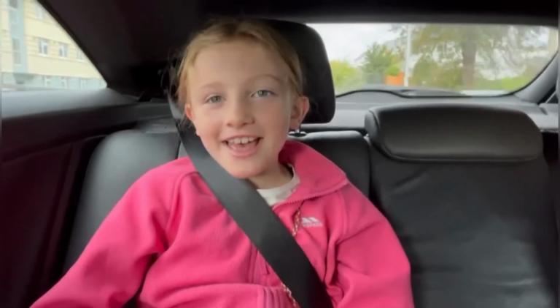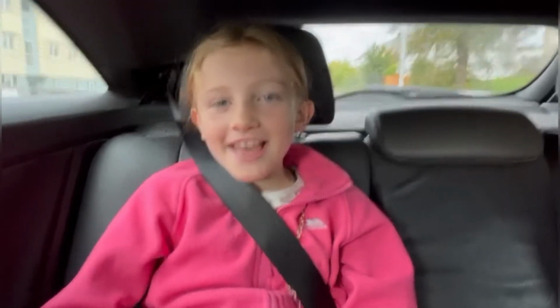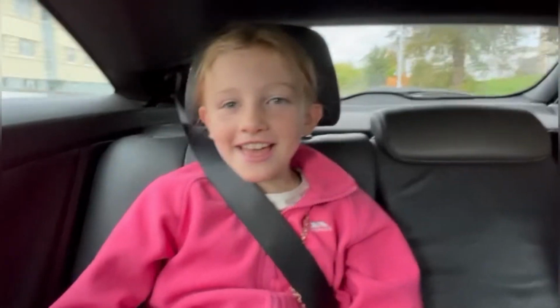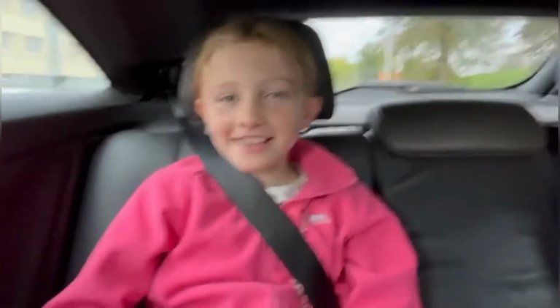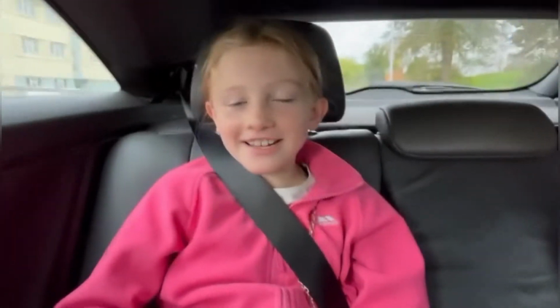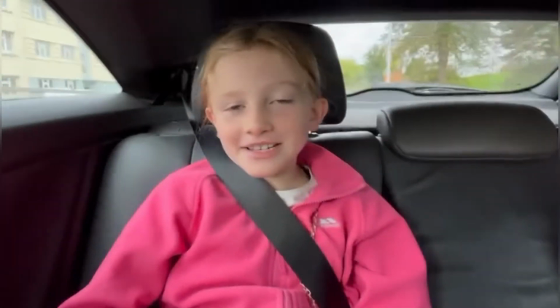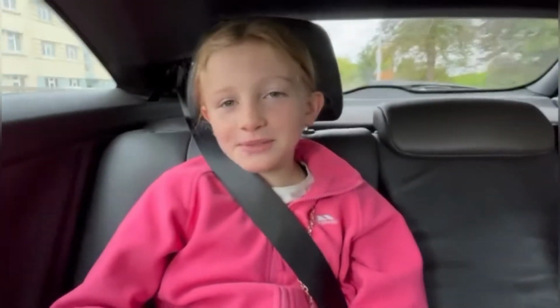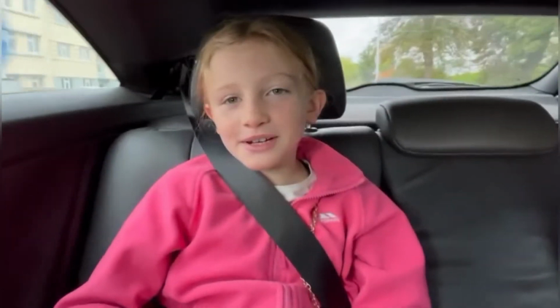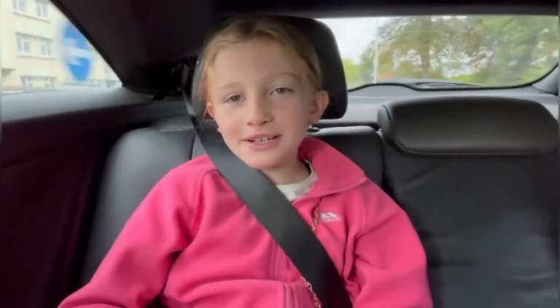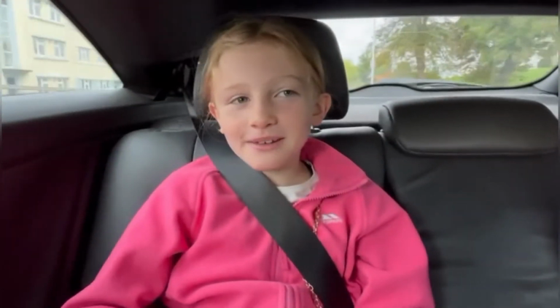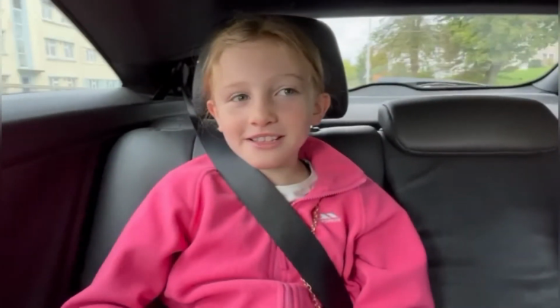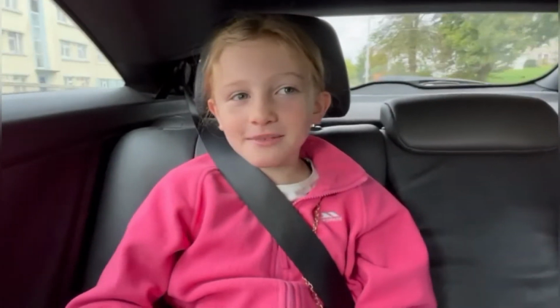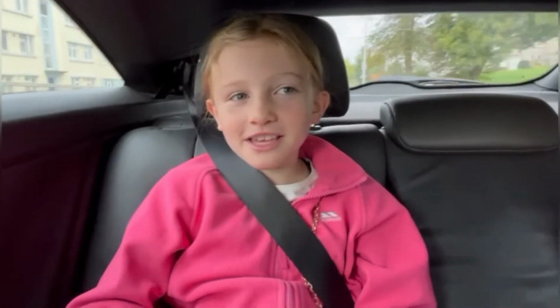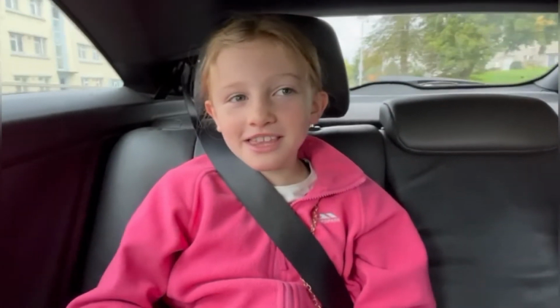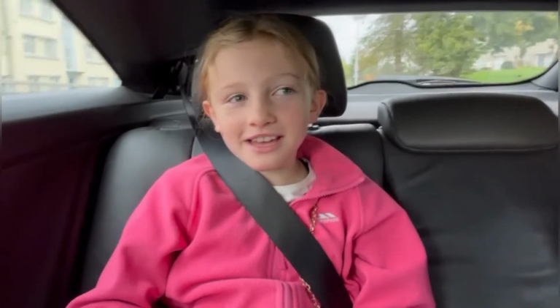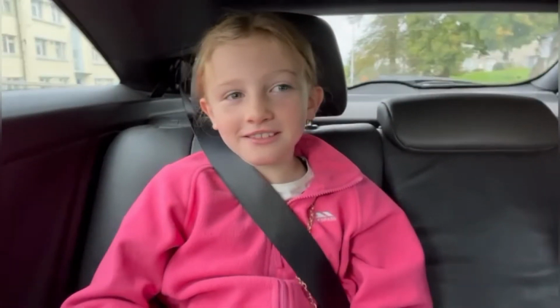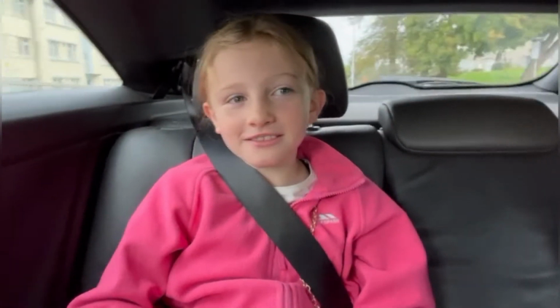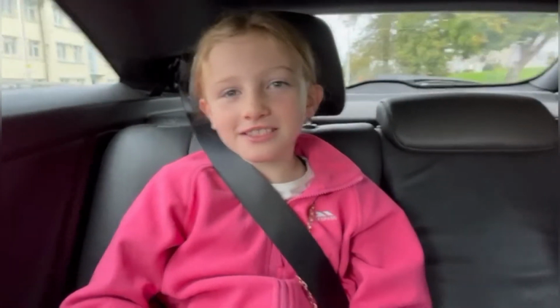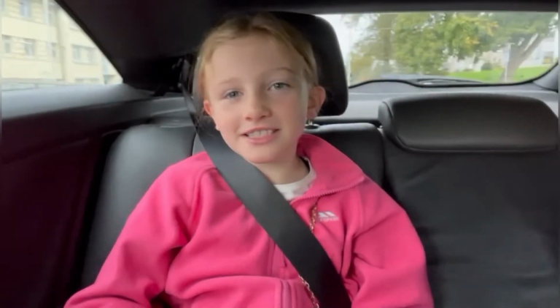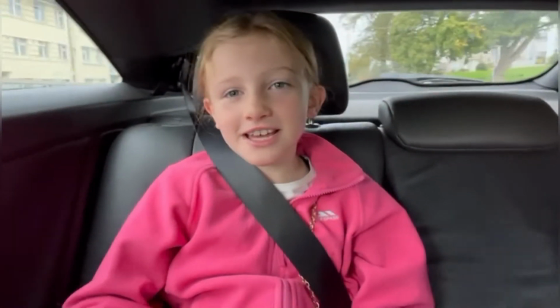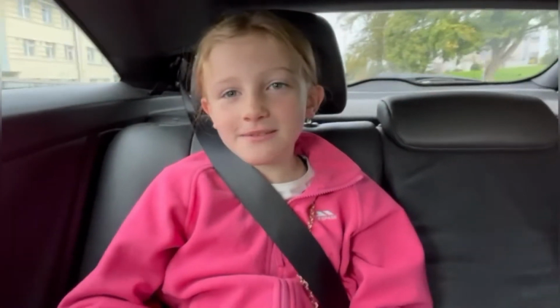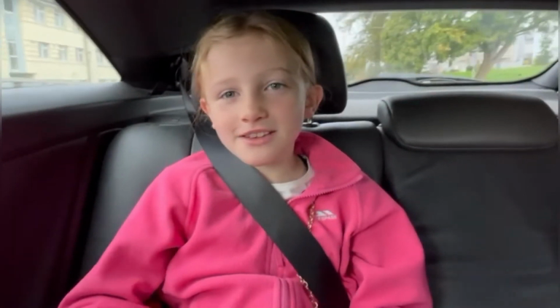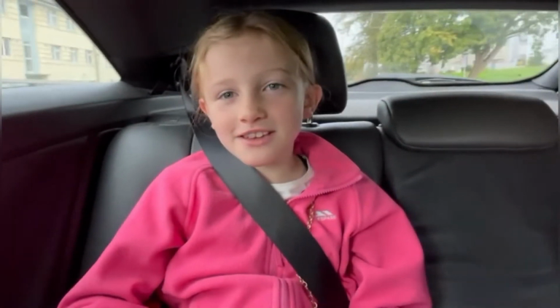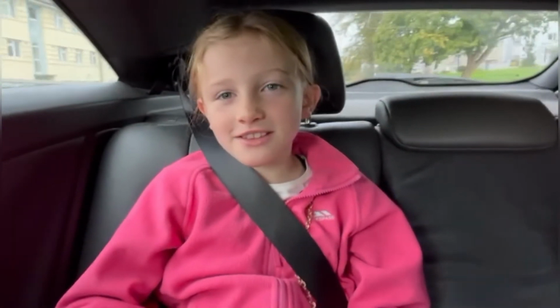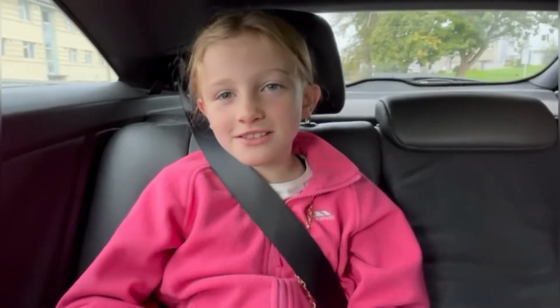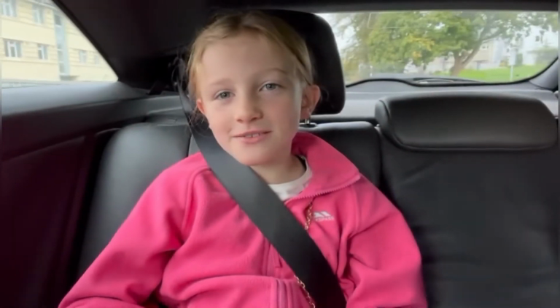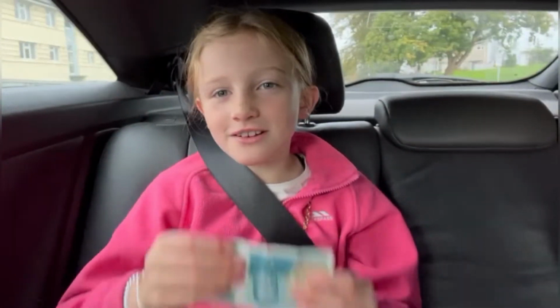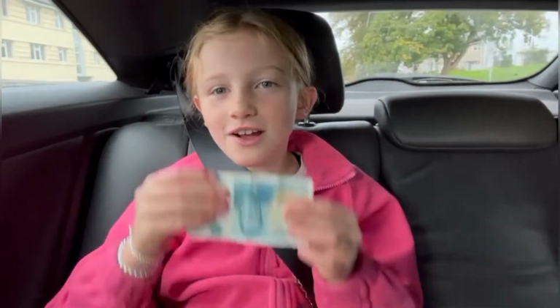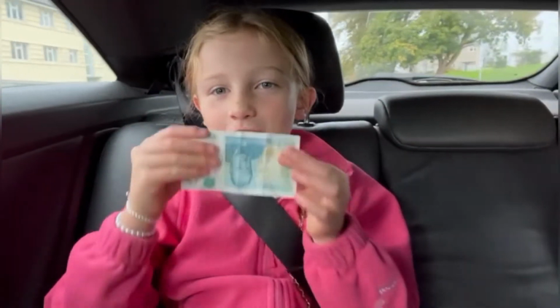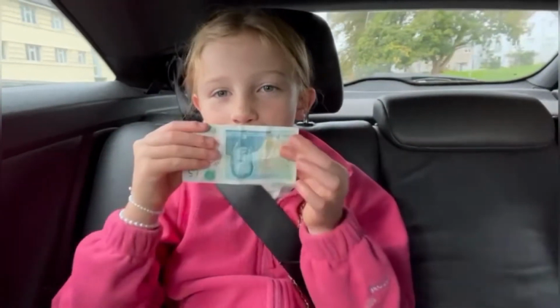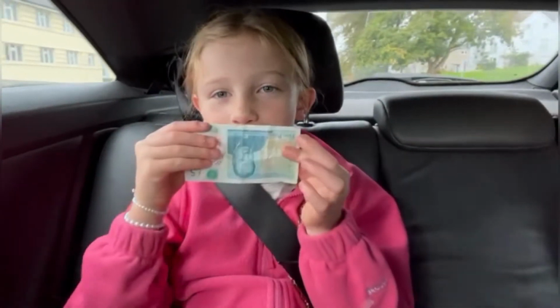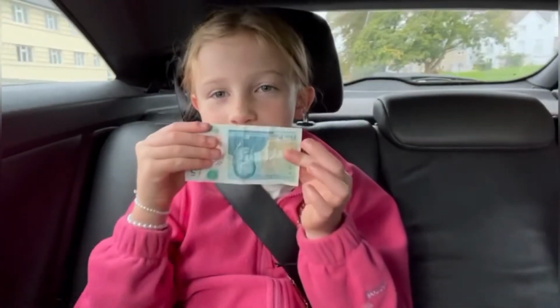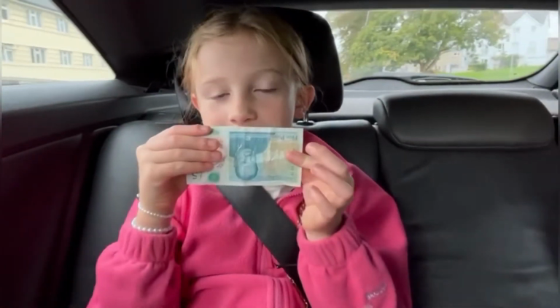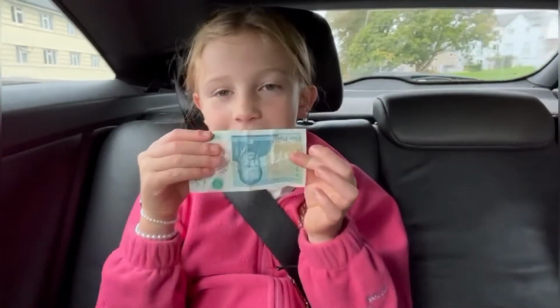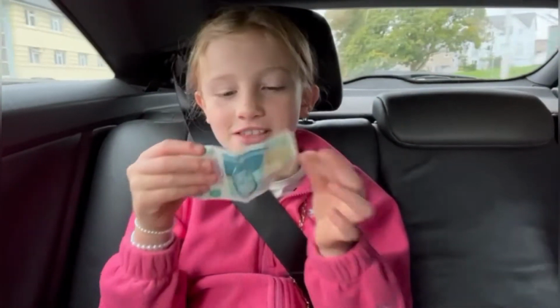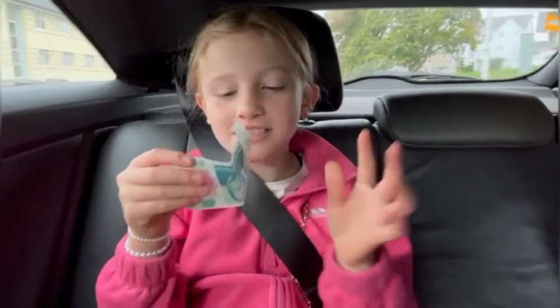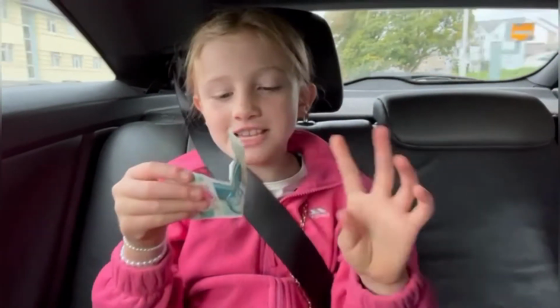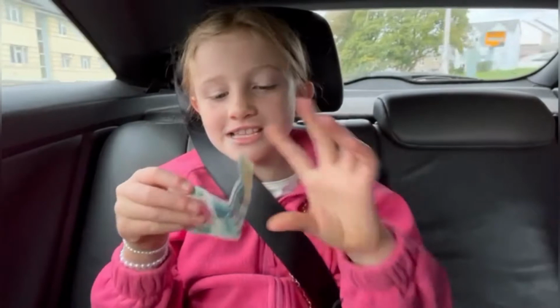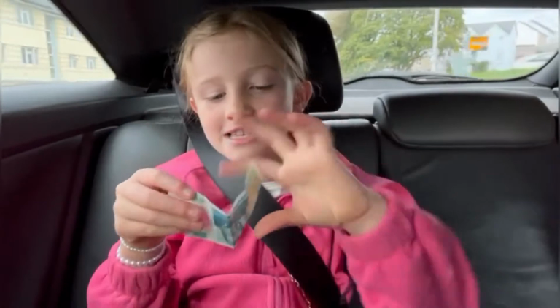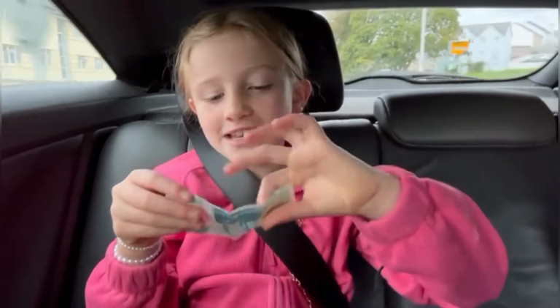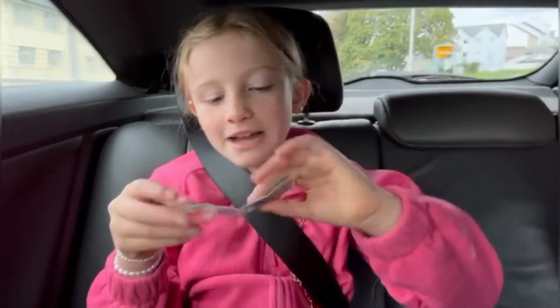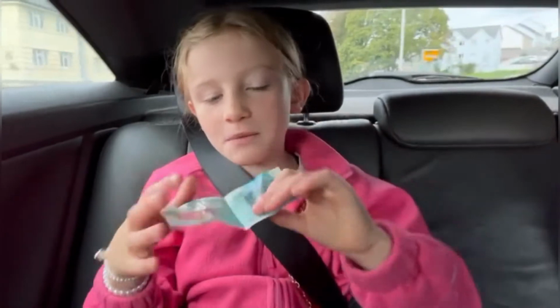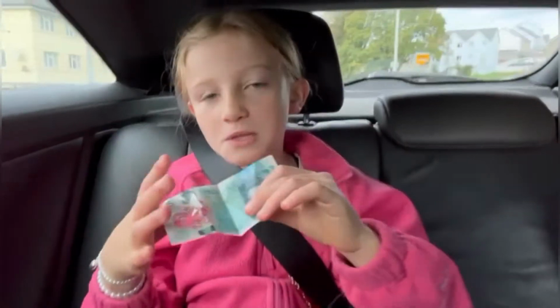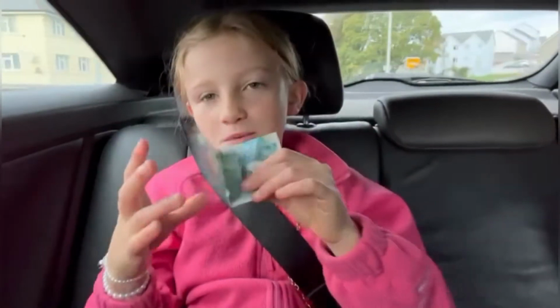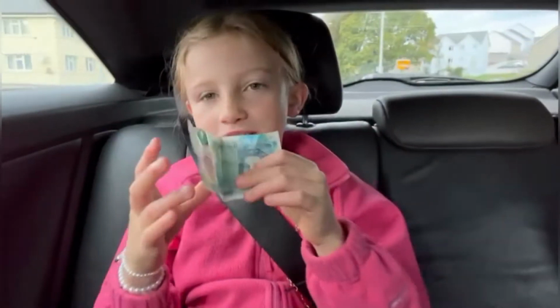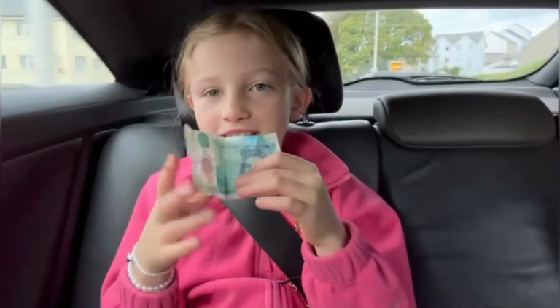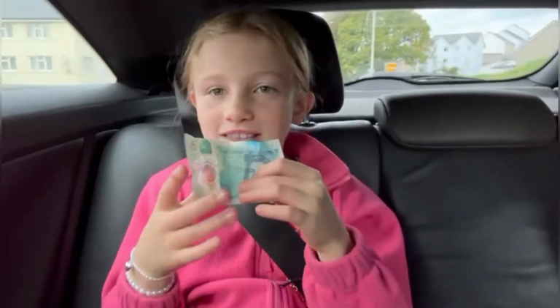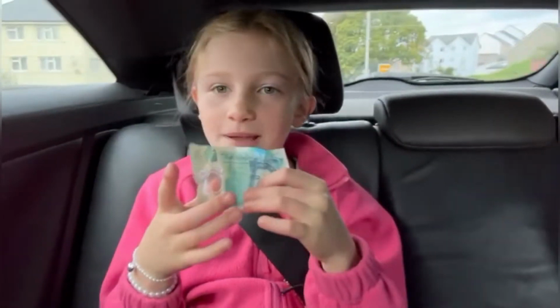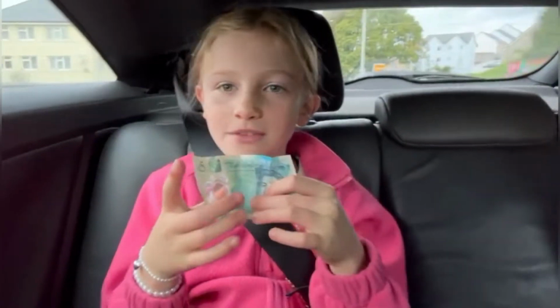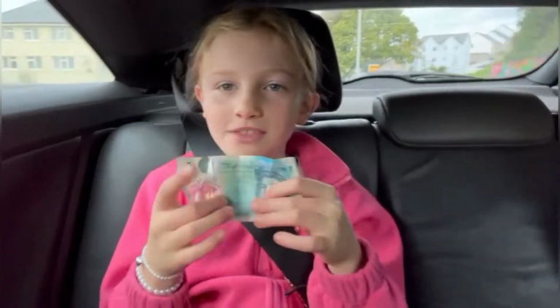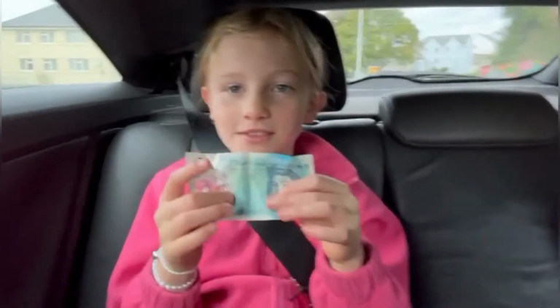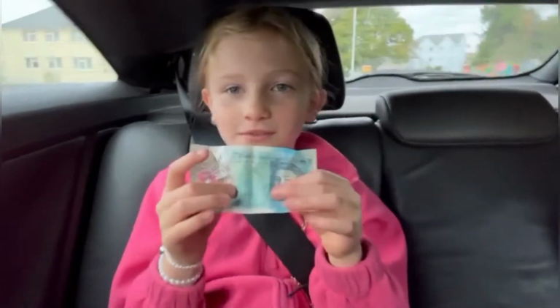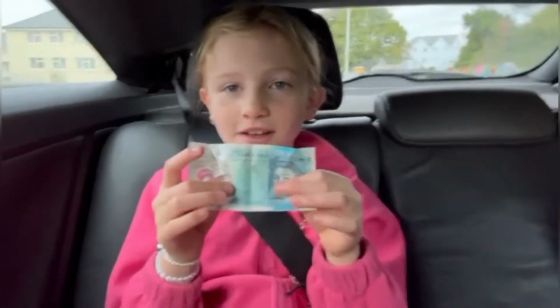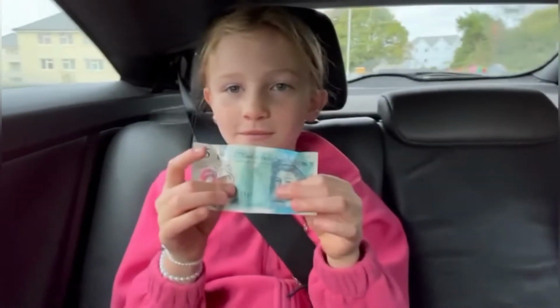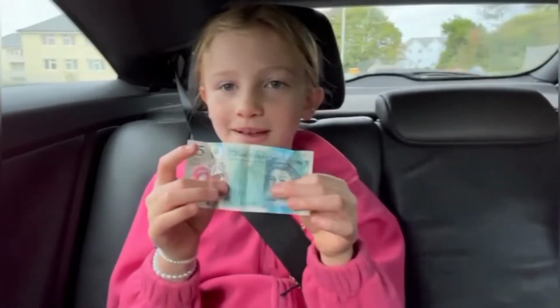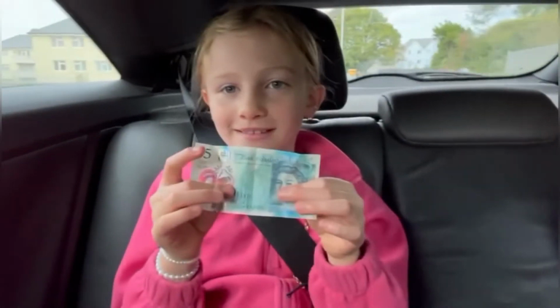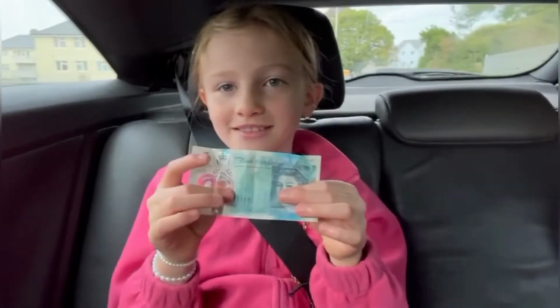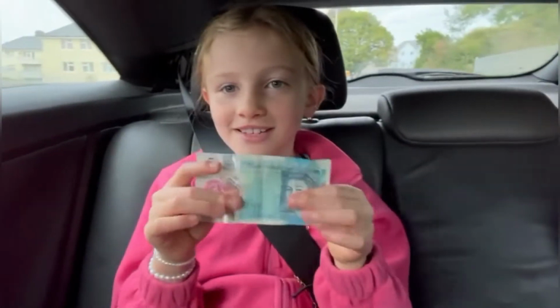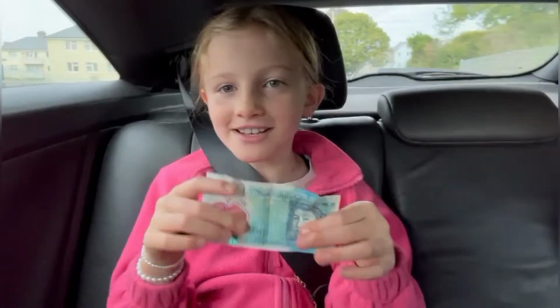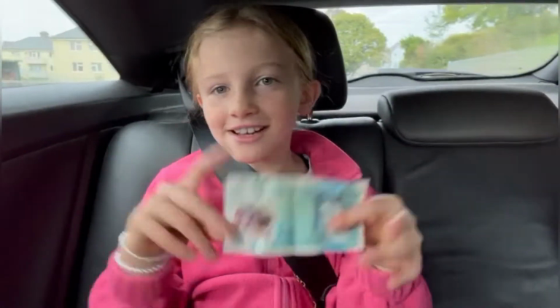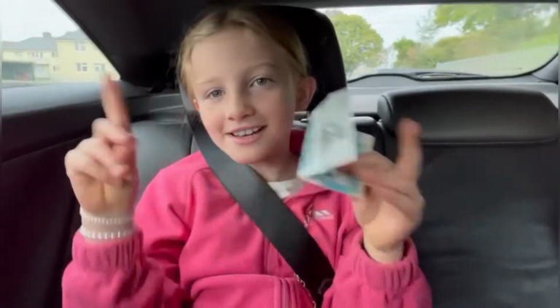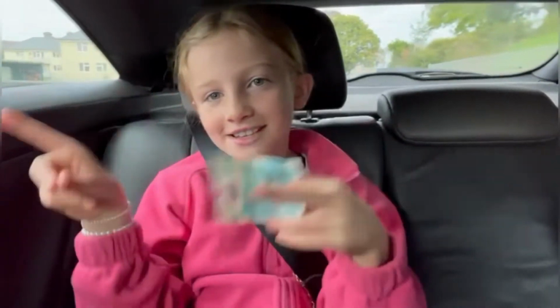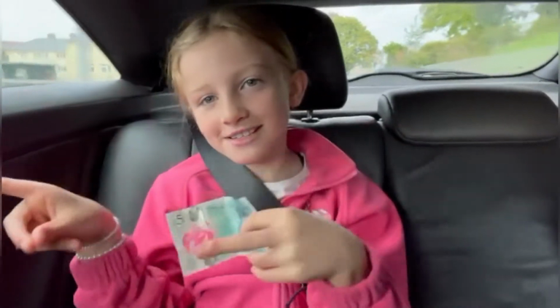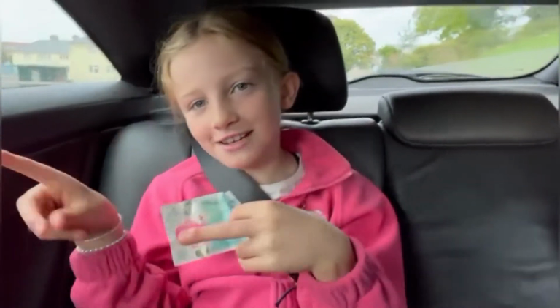Hey guys, welcome back to my channel. Today we're going to do a car boot challenge and see how much we can get with this £5. Let's go!